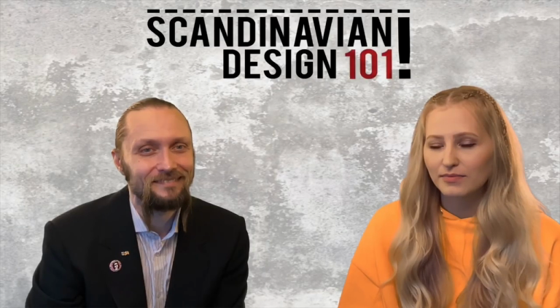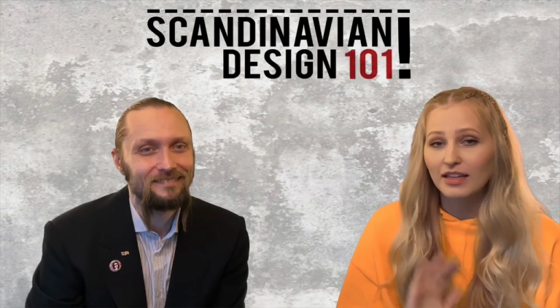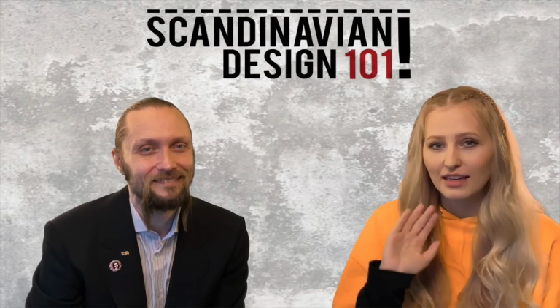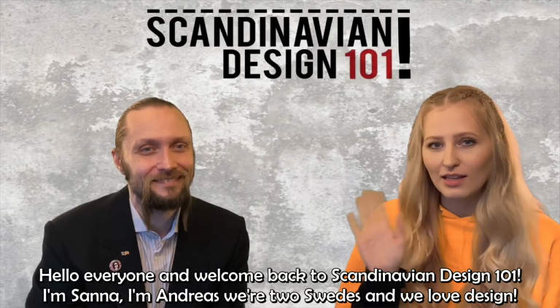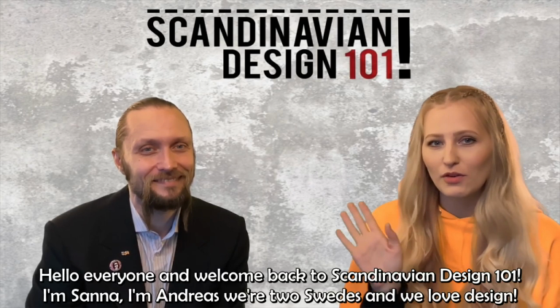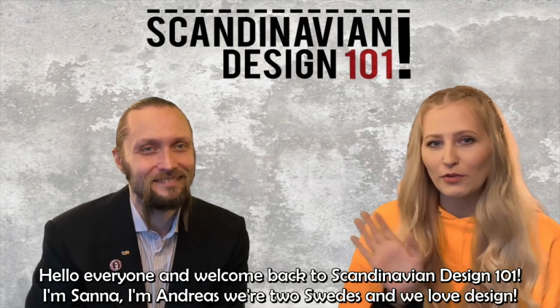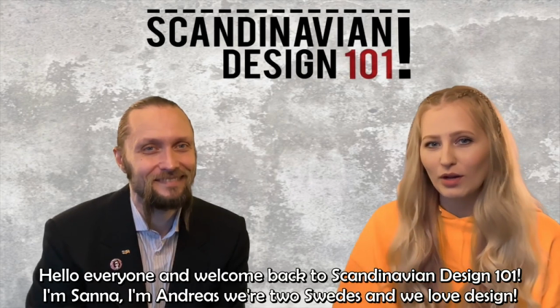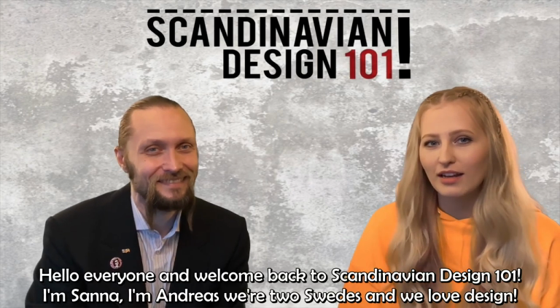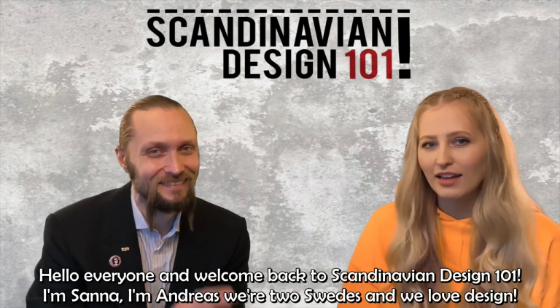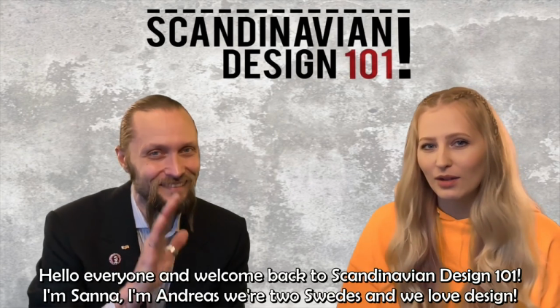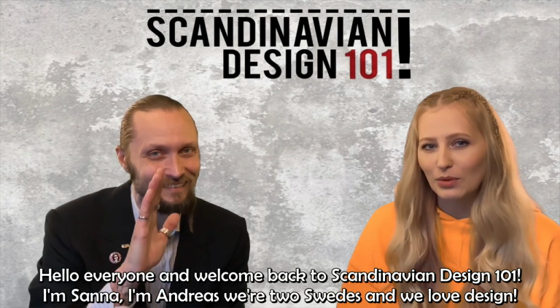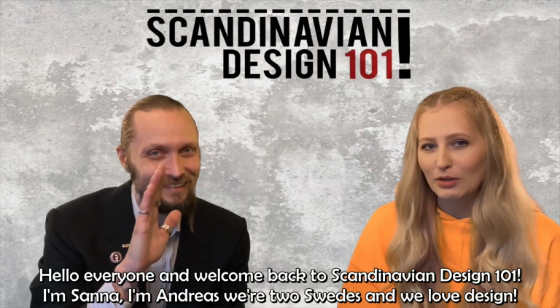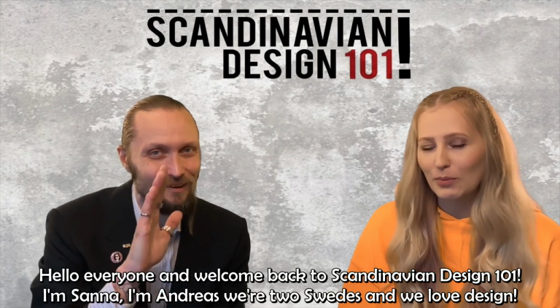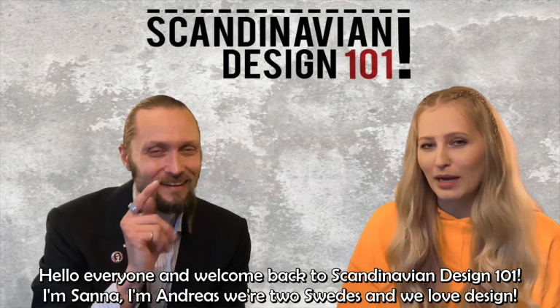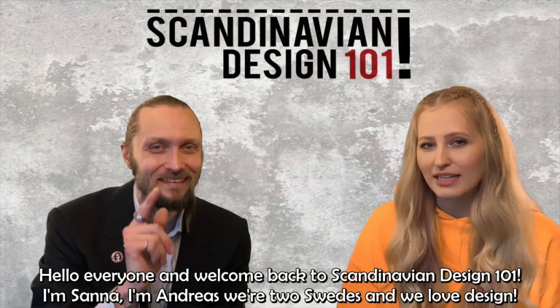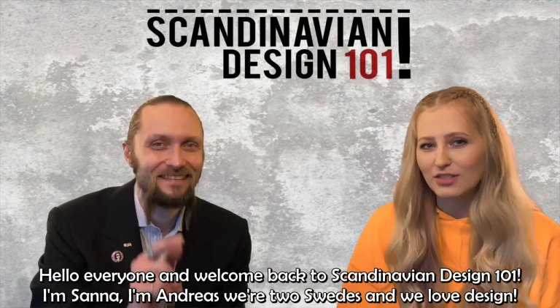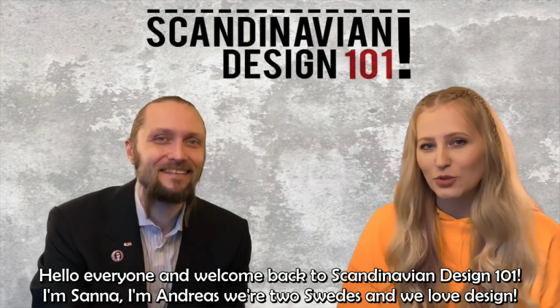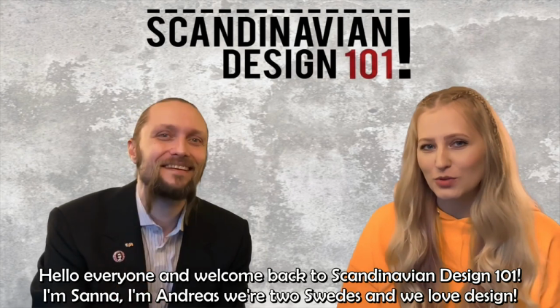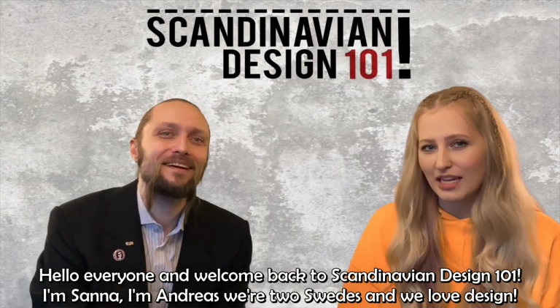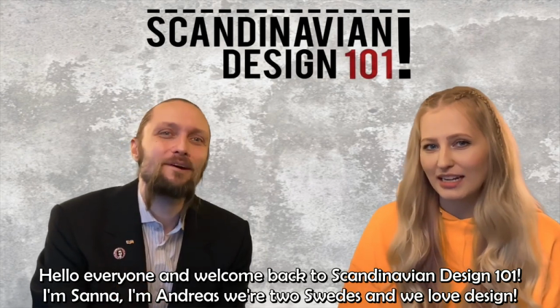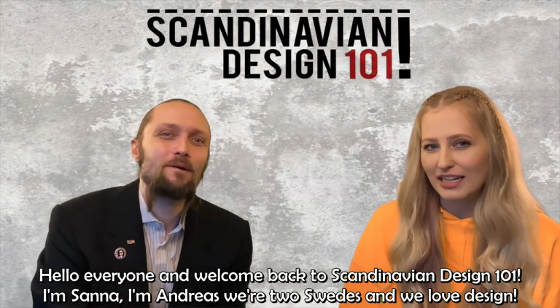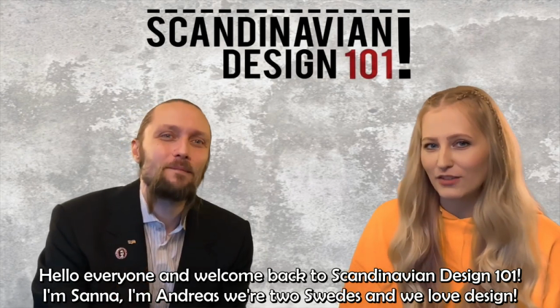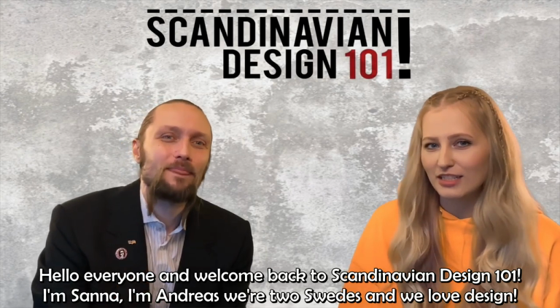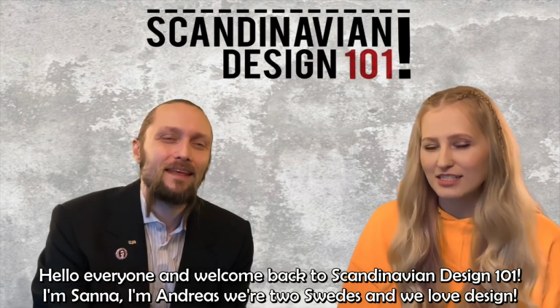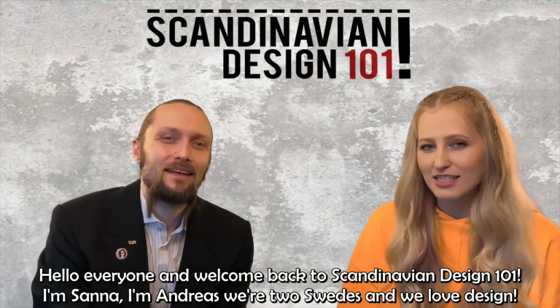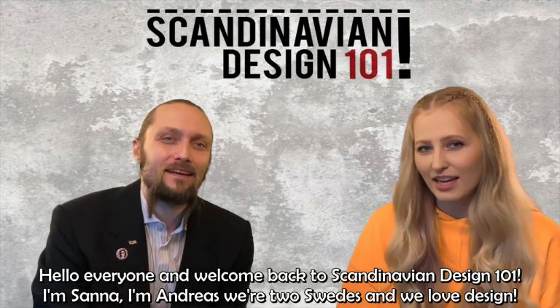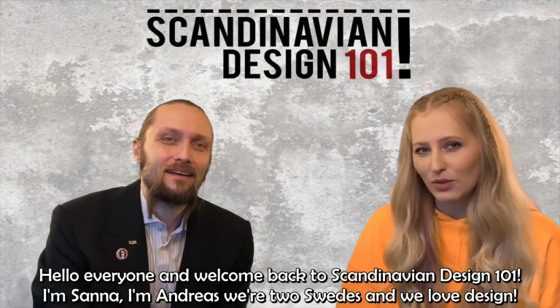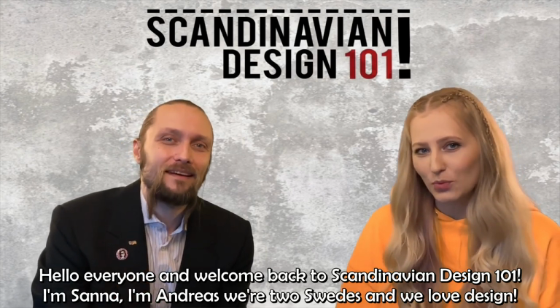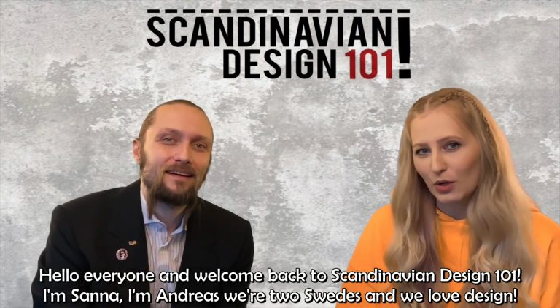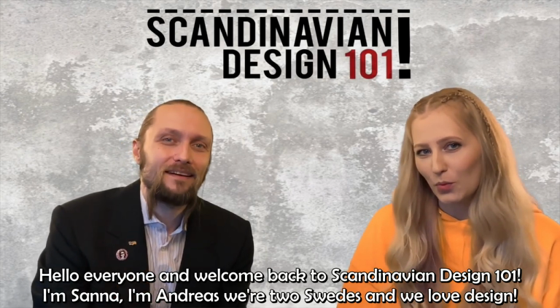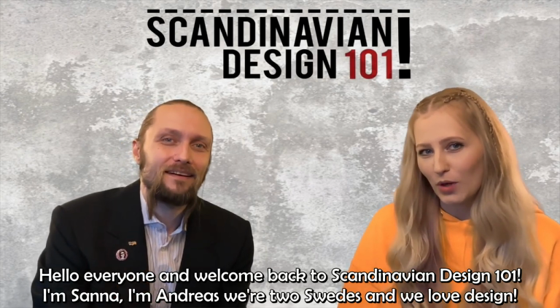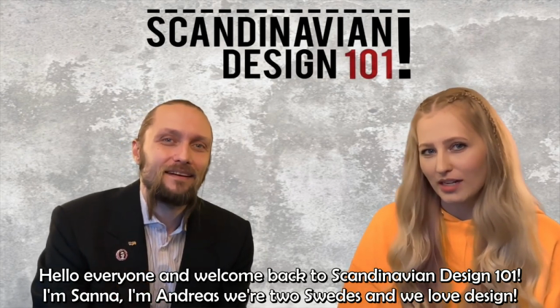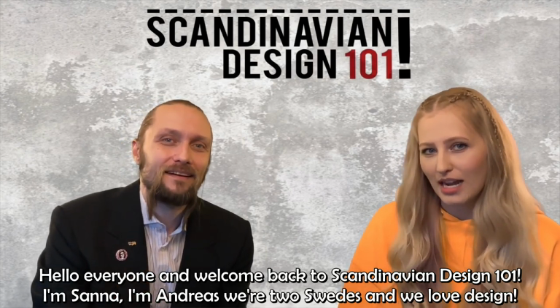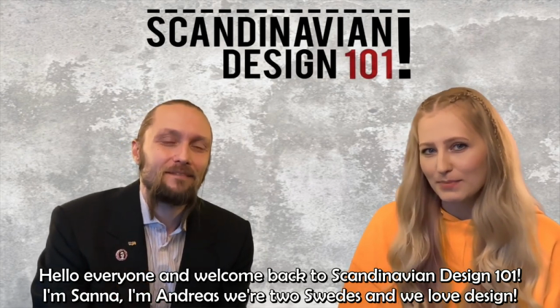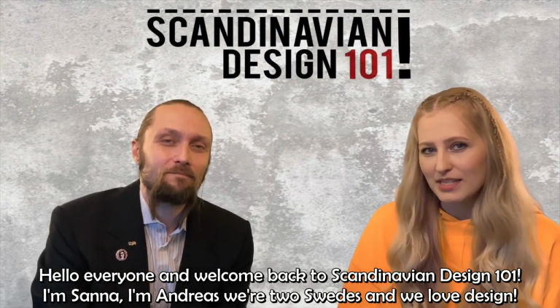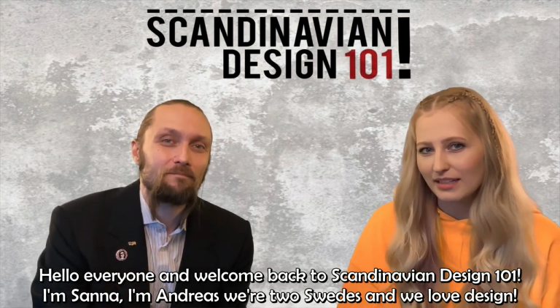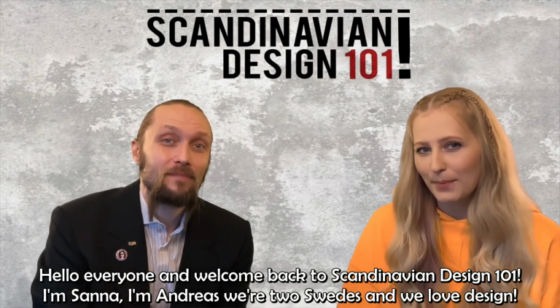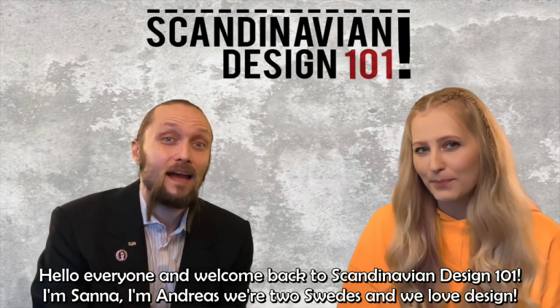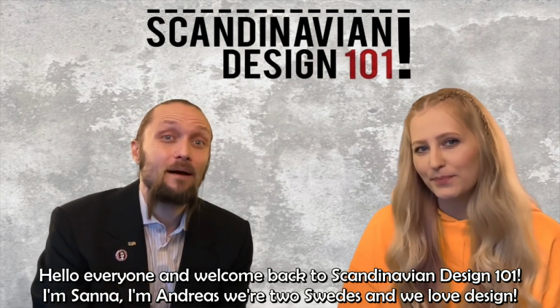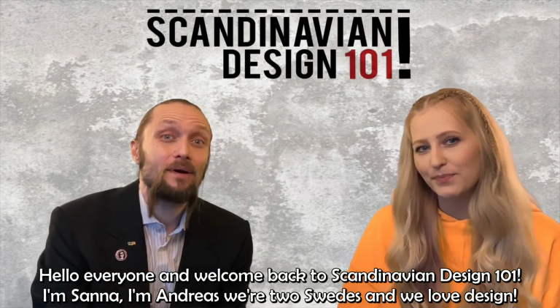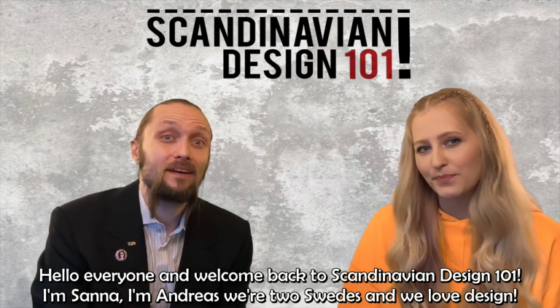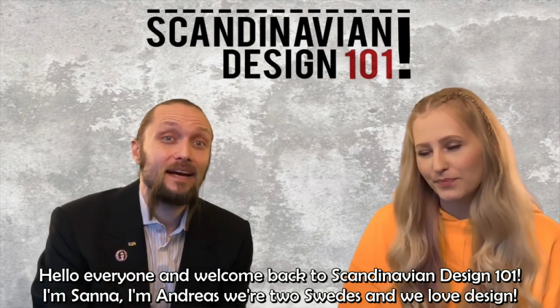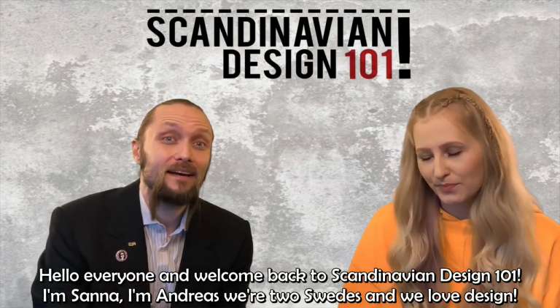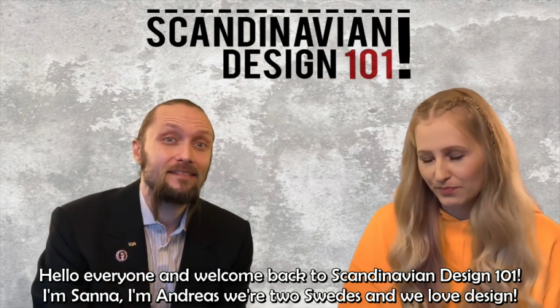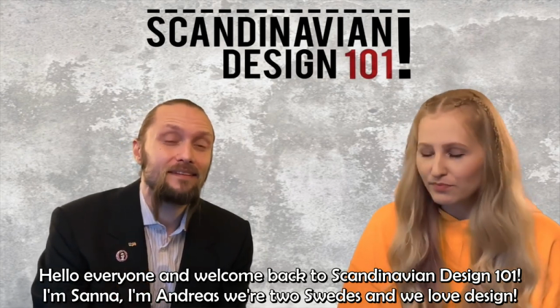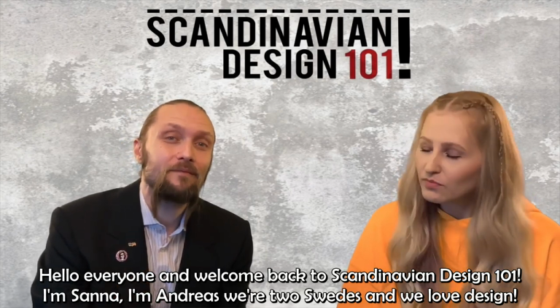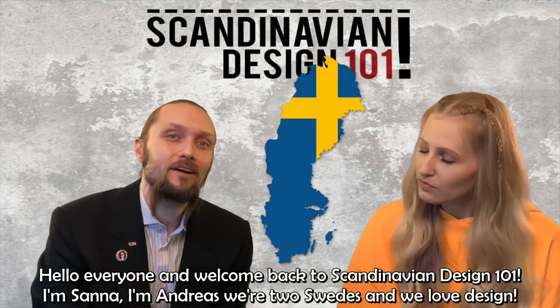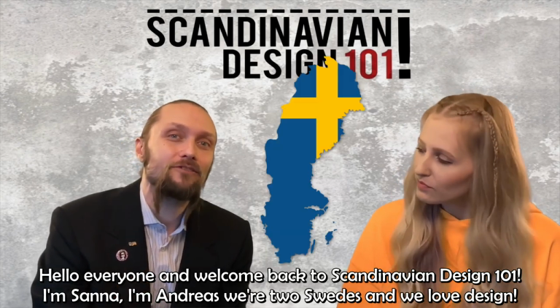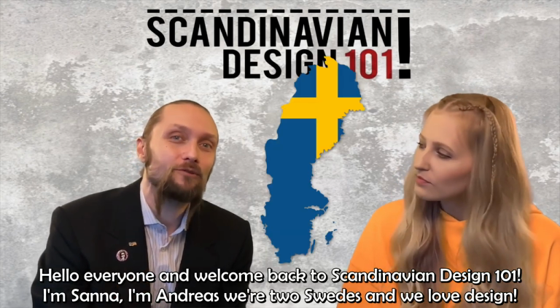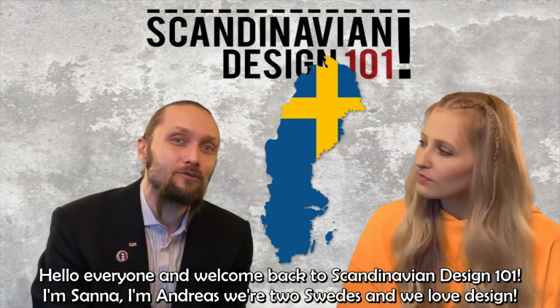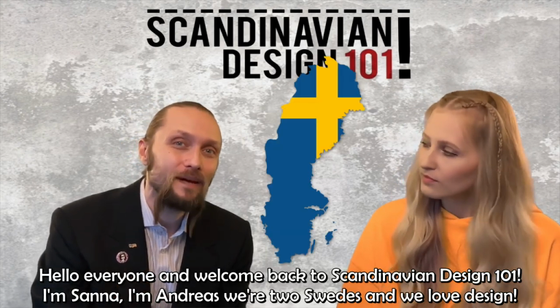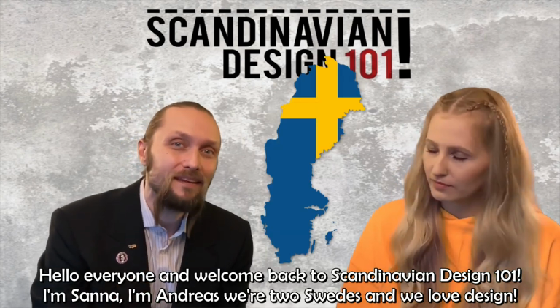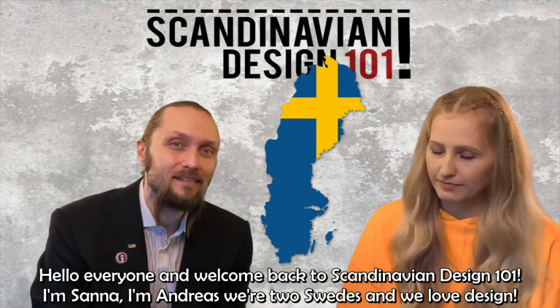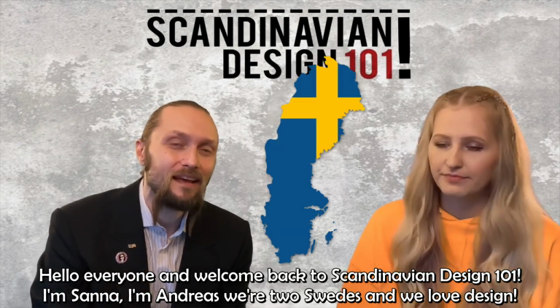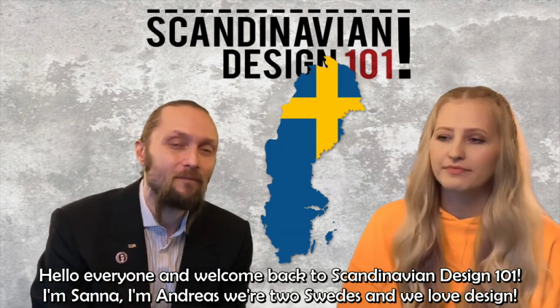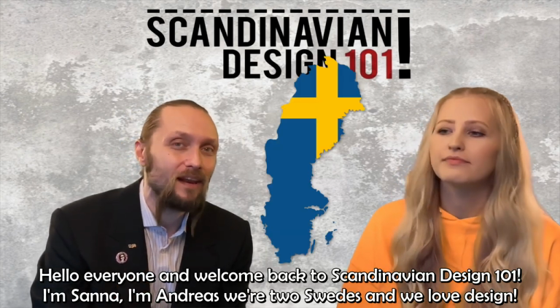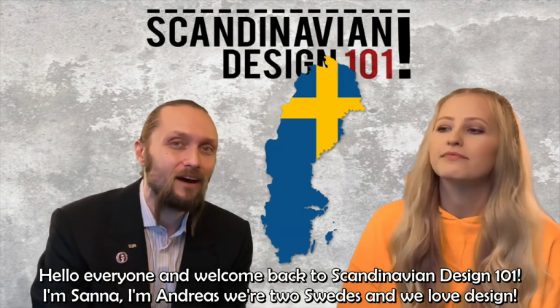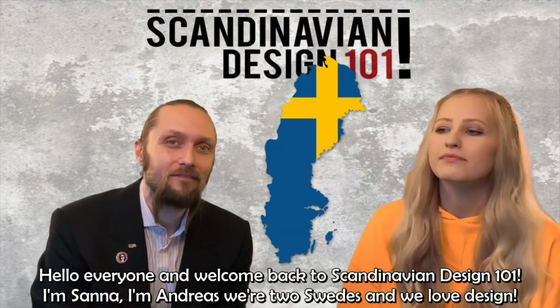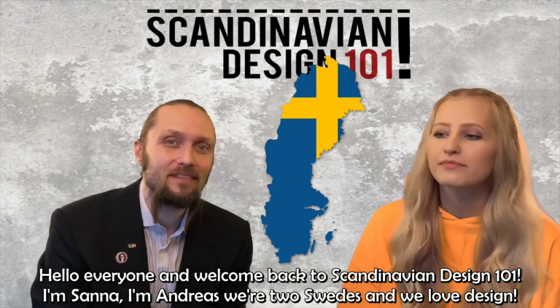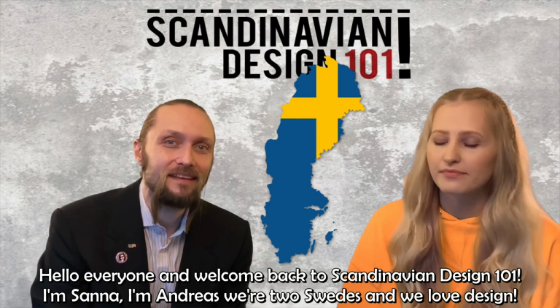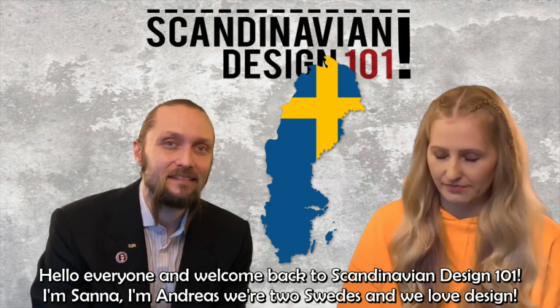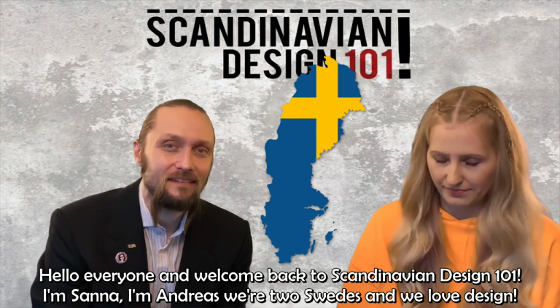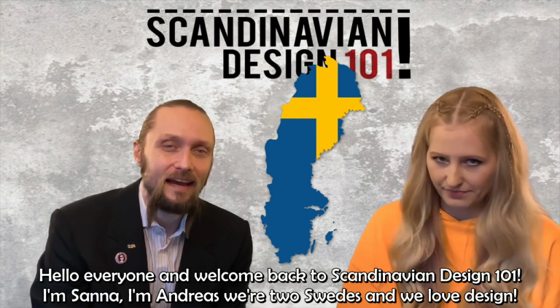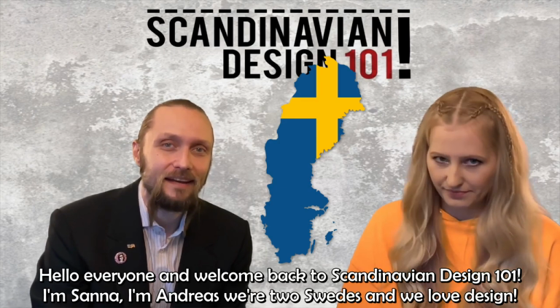Hello everyone and welcome back to Scandinavian Design 101. I'm Sanna, I'm Andreas, and we are two Swedes and we love design.